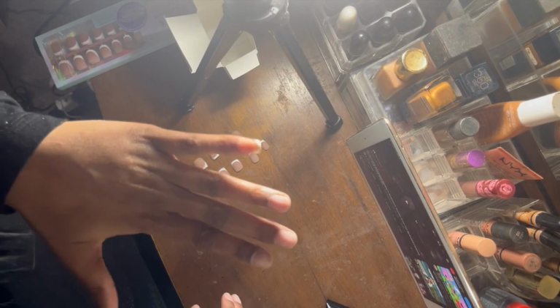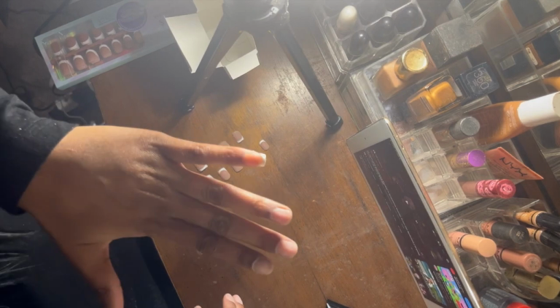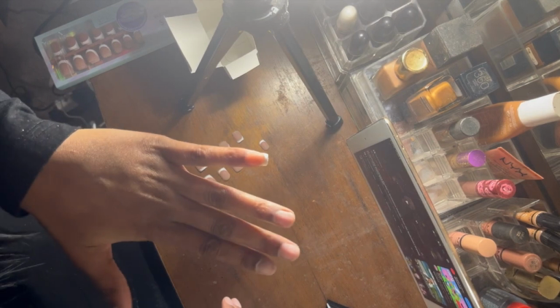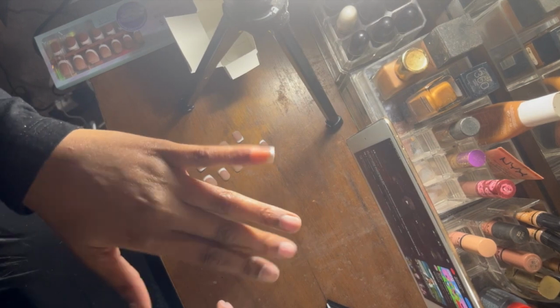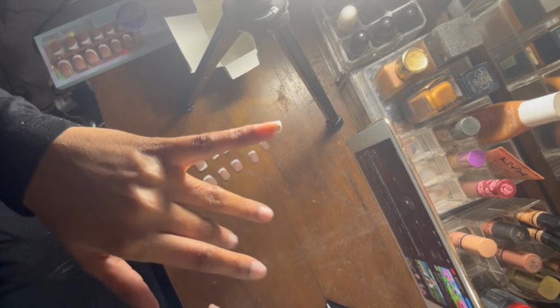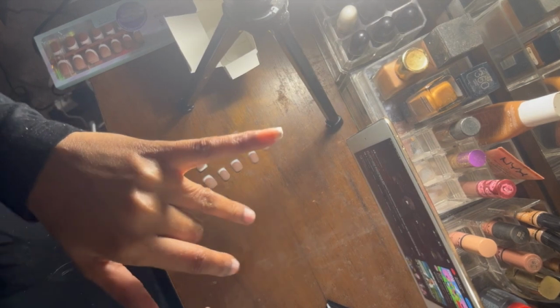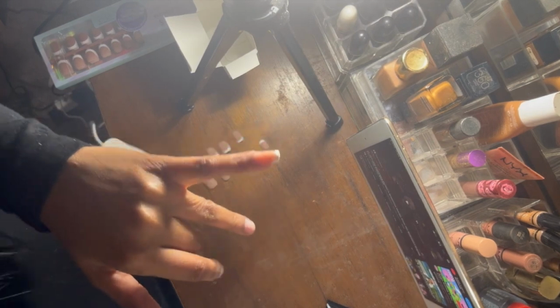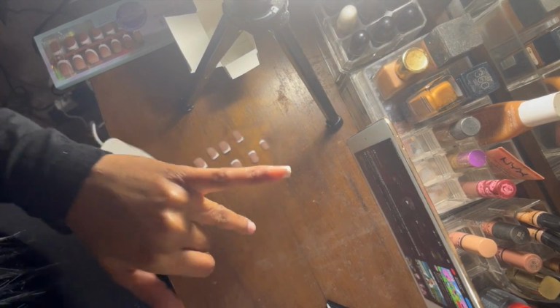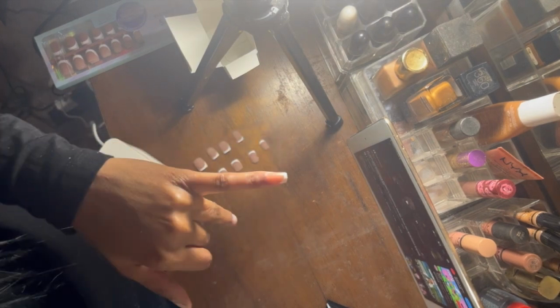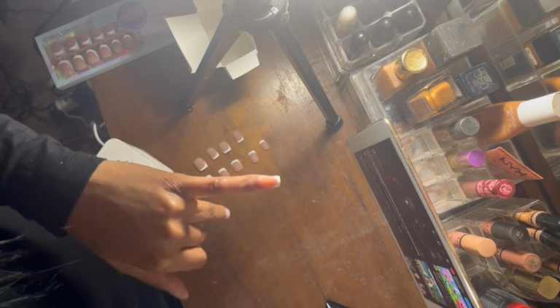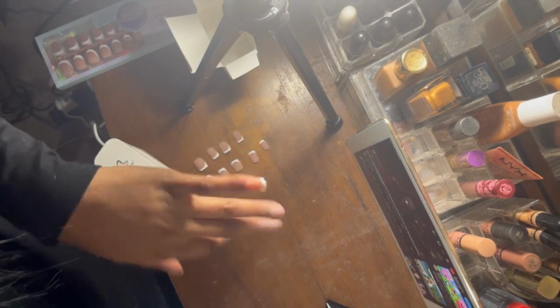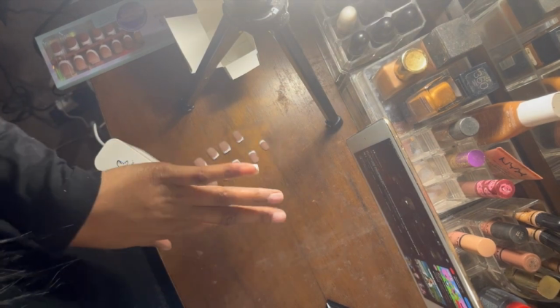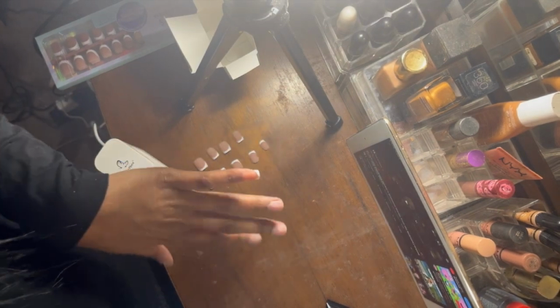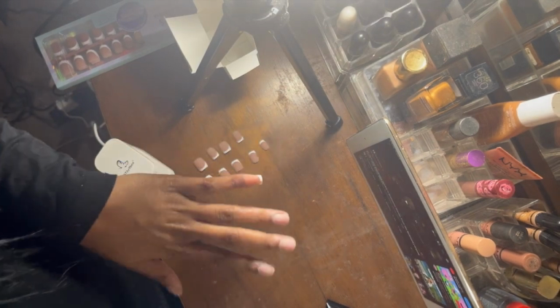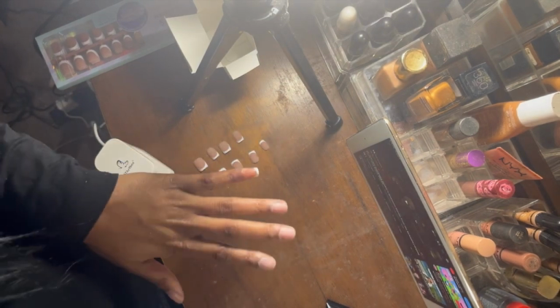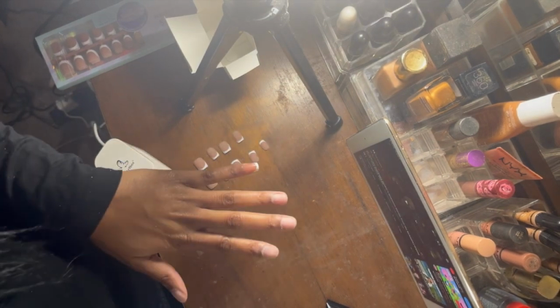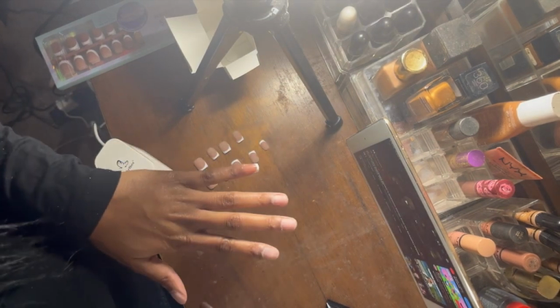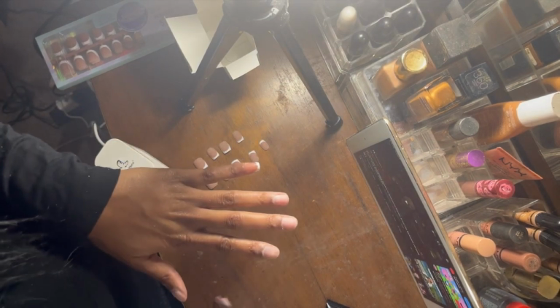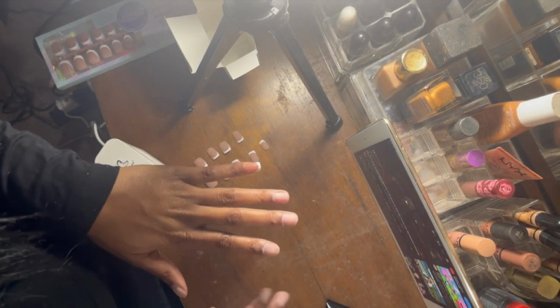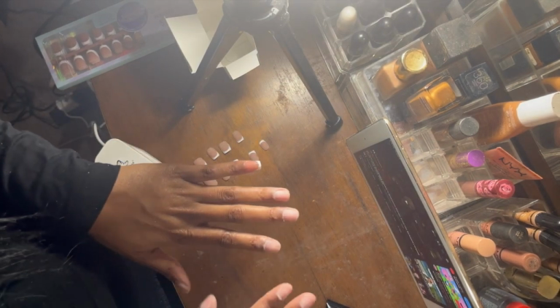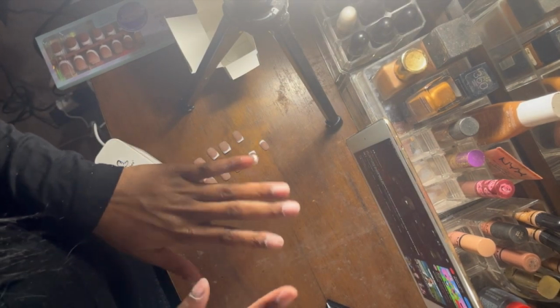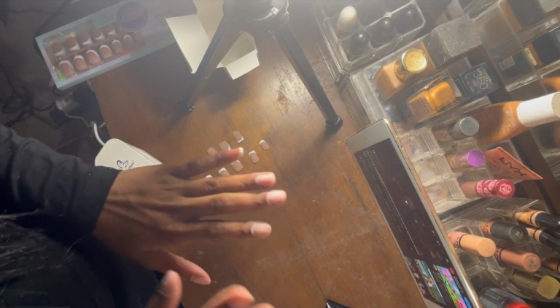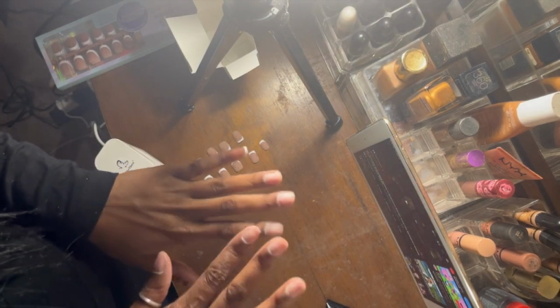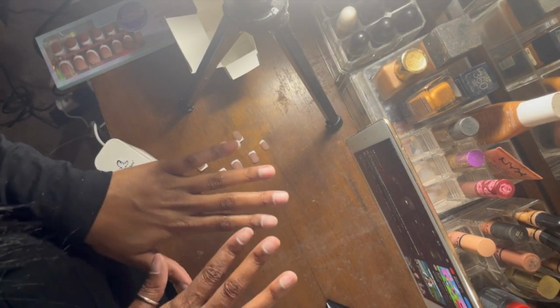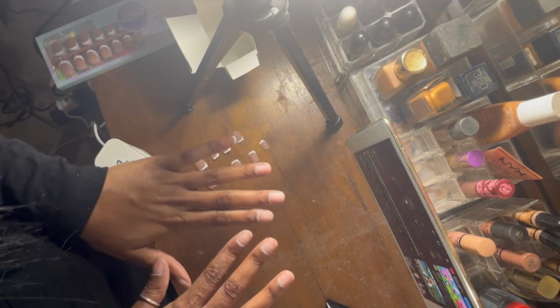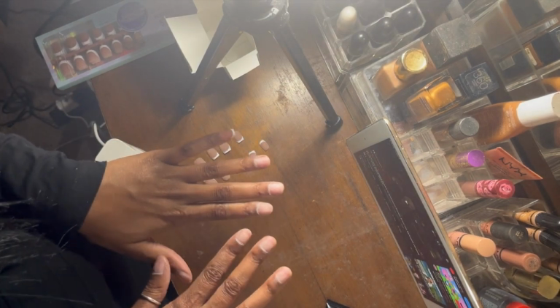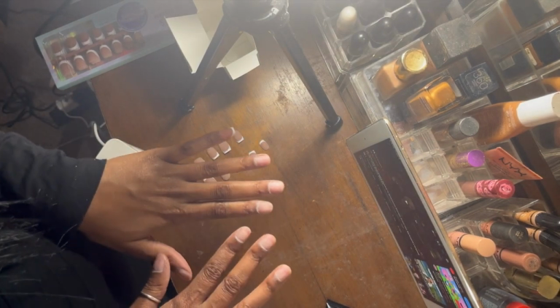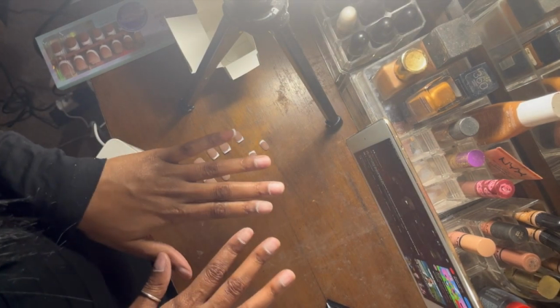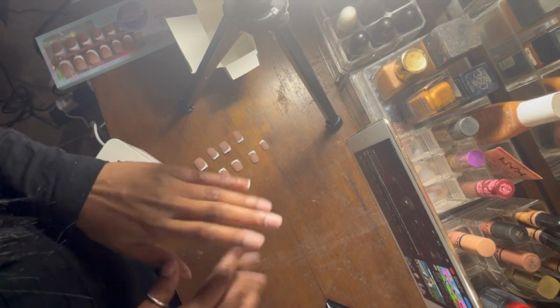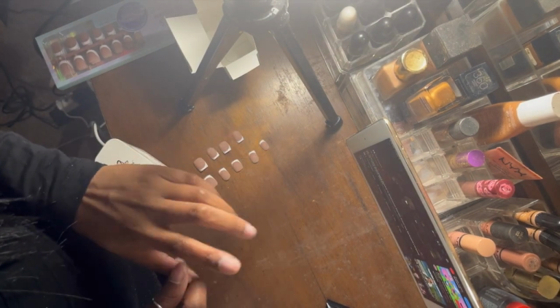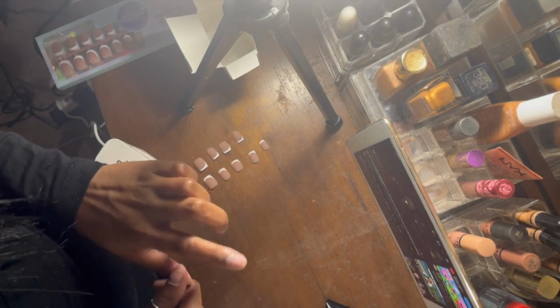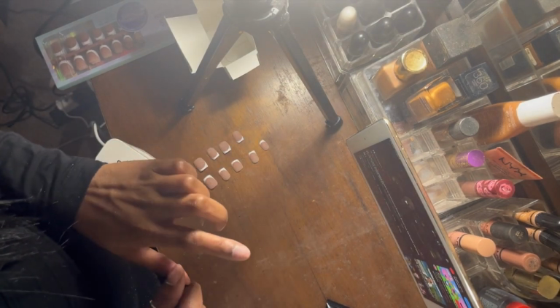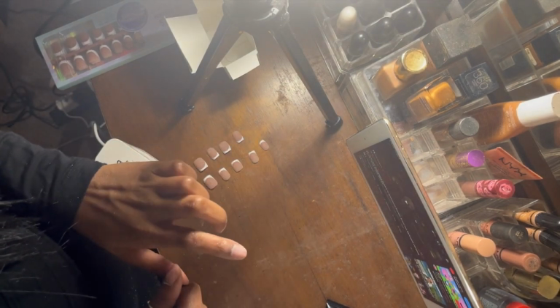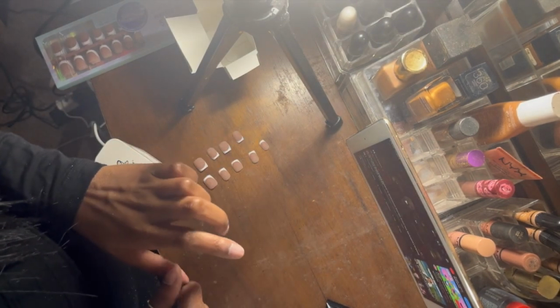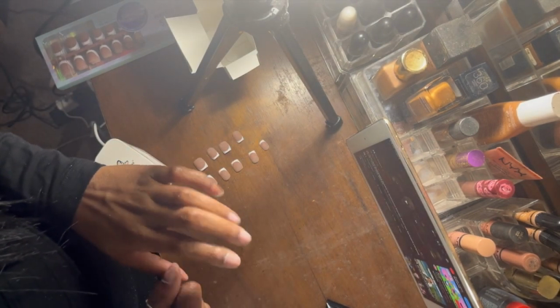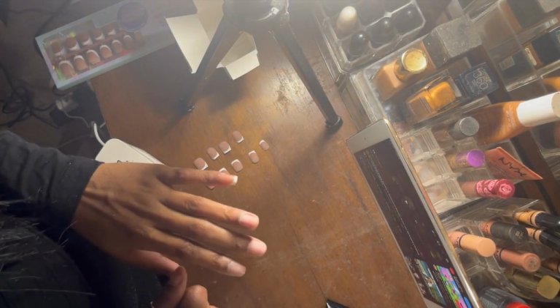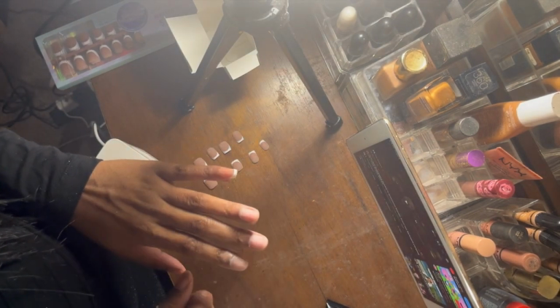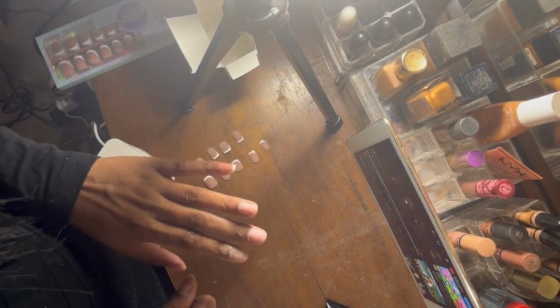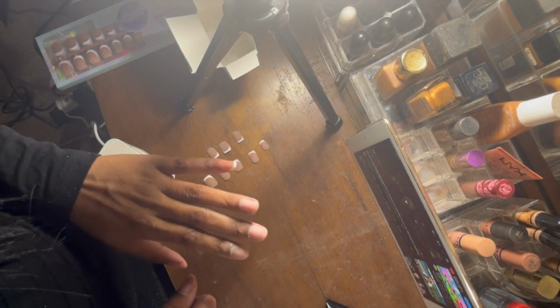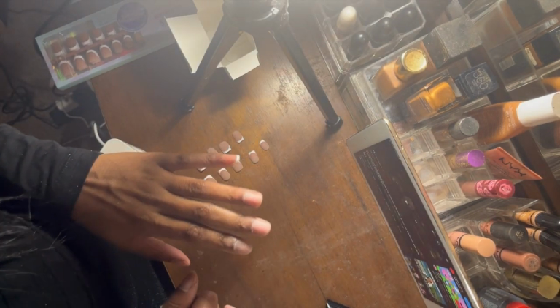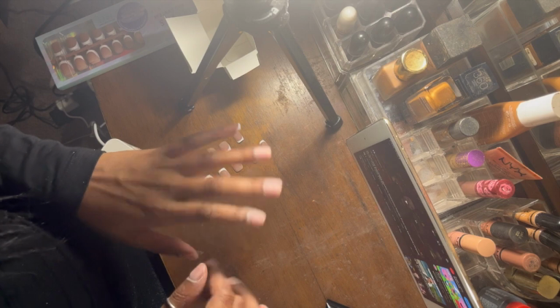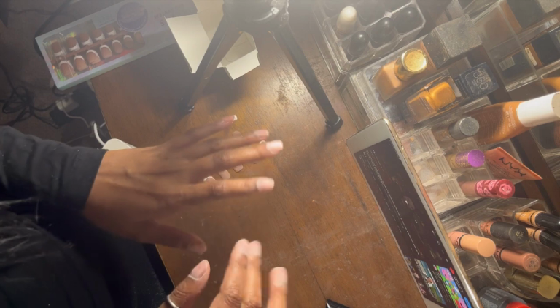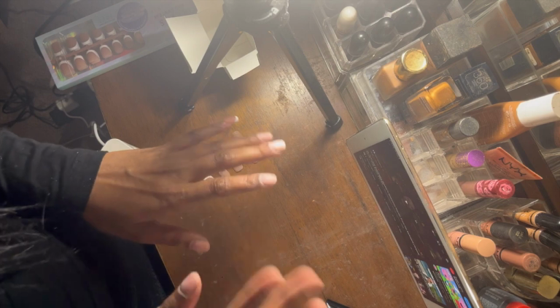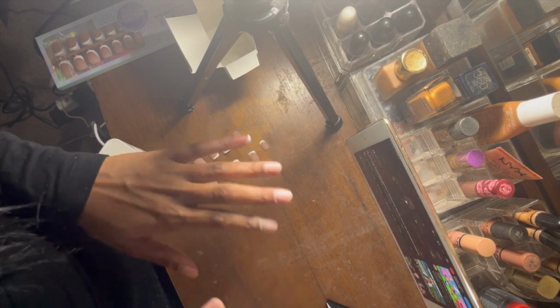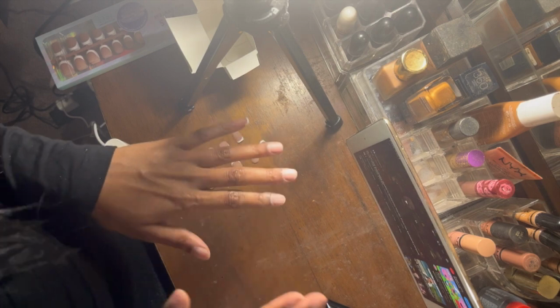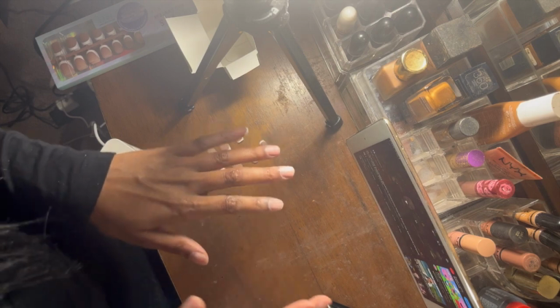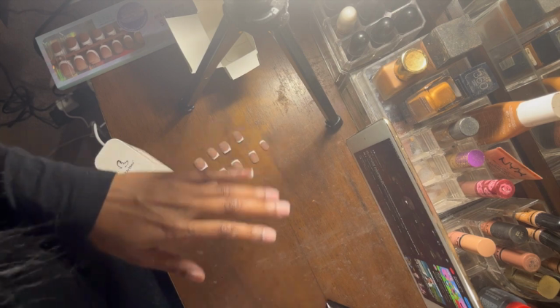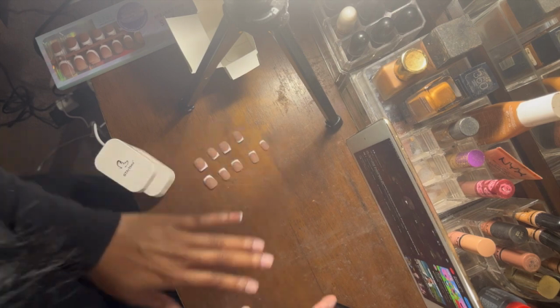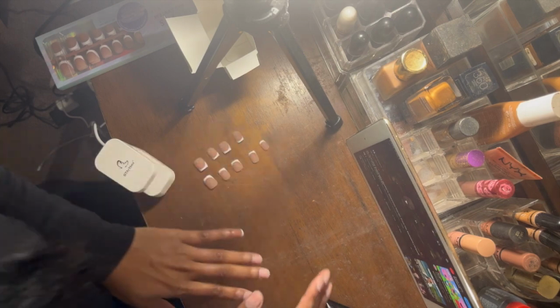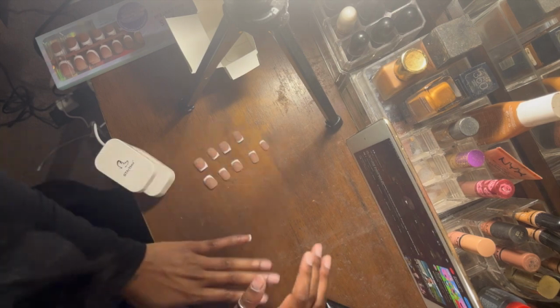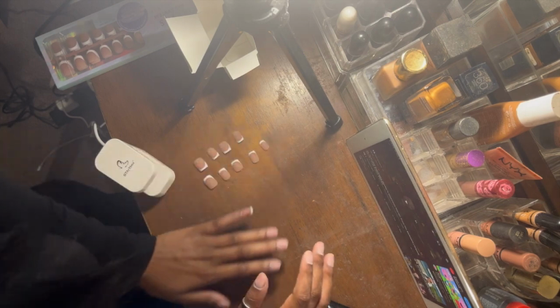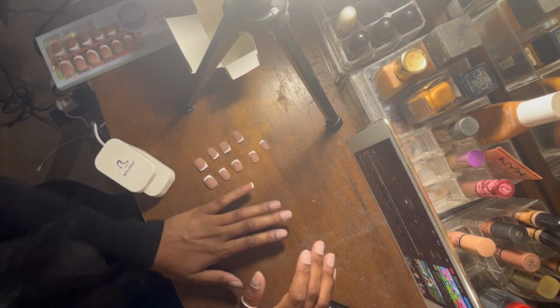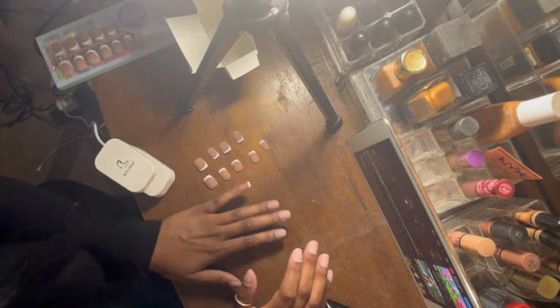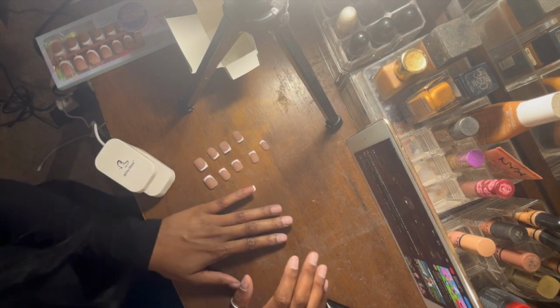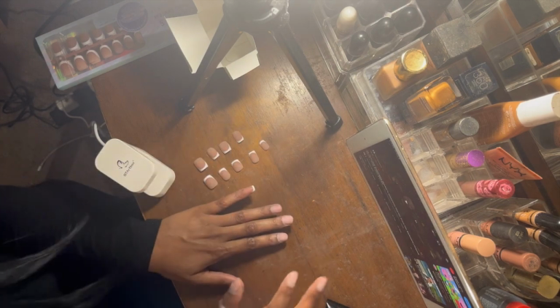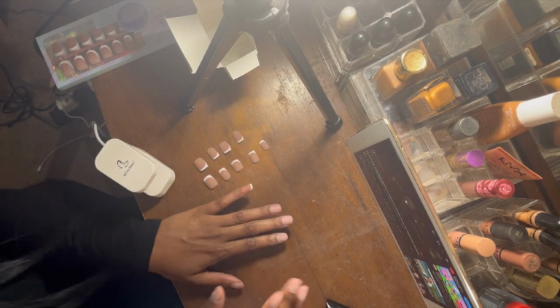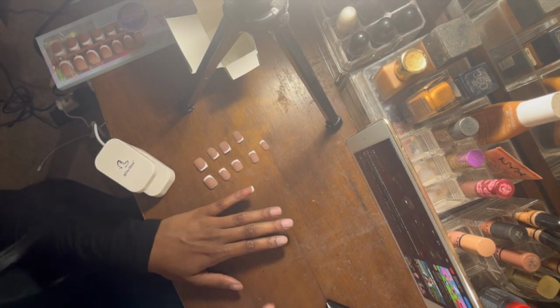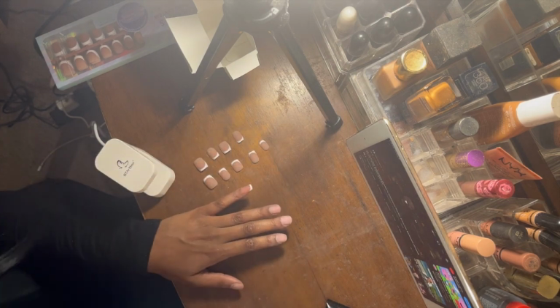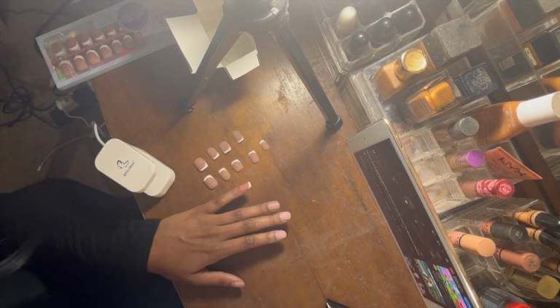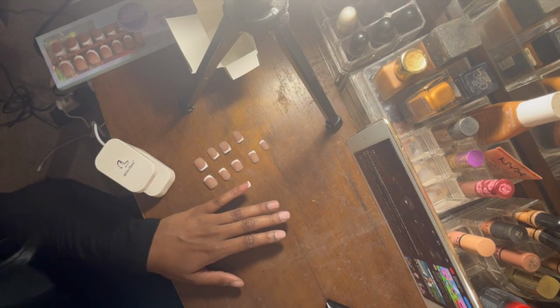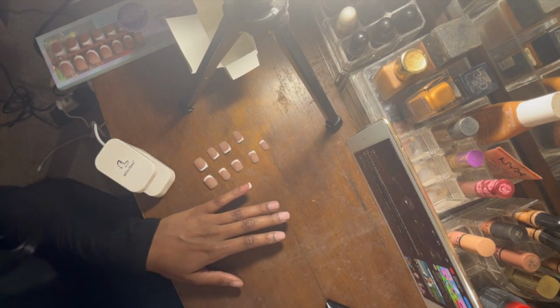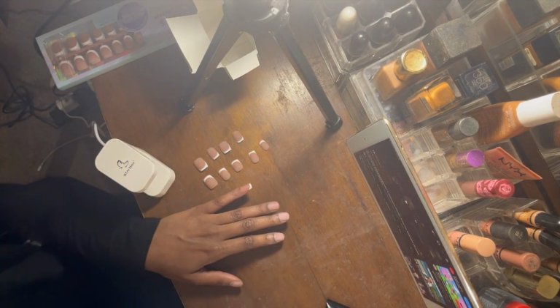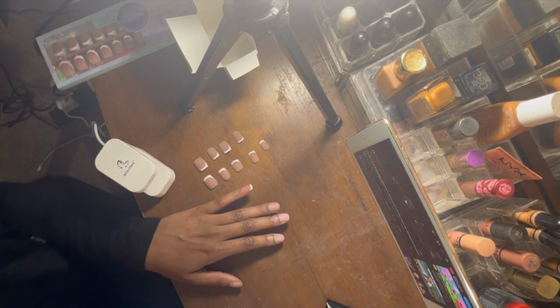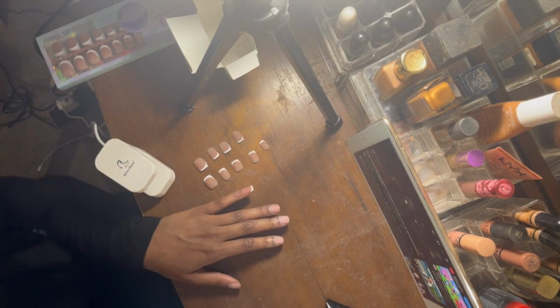So now that we have that on, I'm going to let you see me put all of these on really quick.